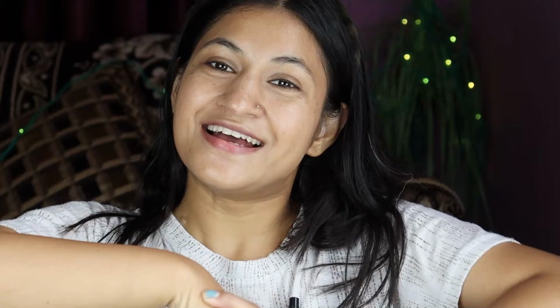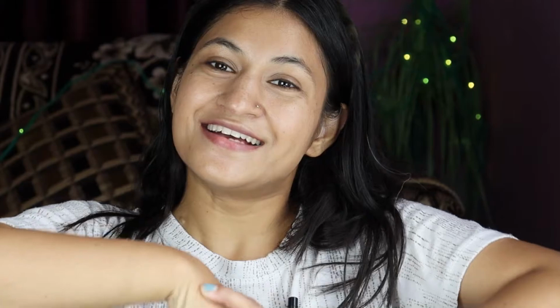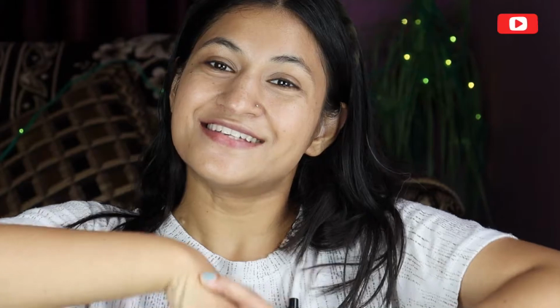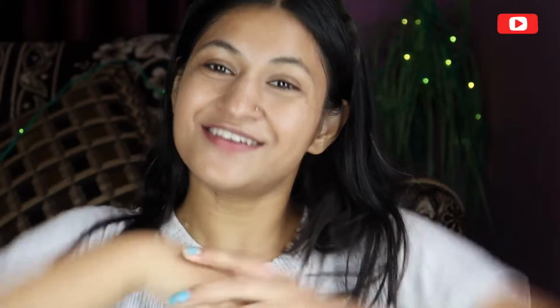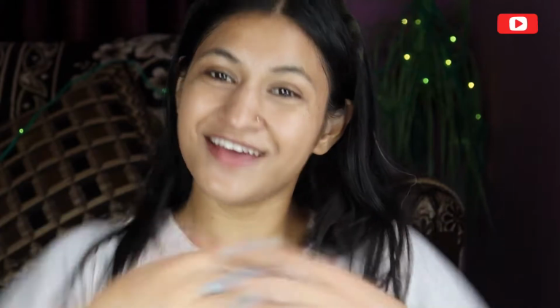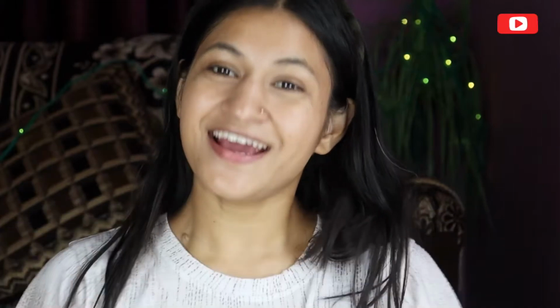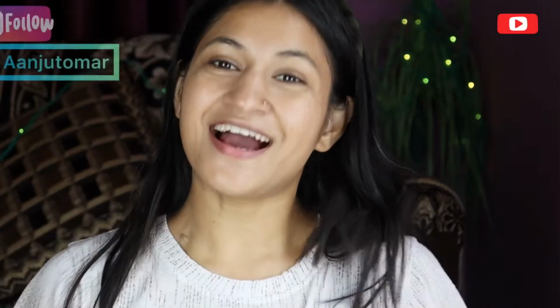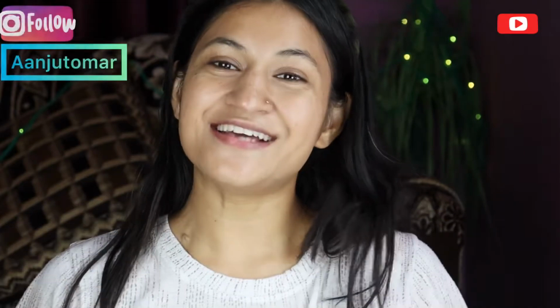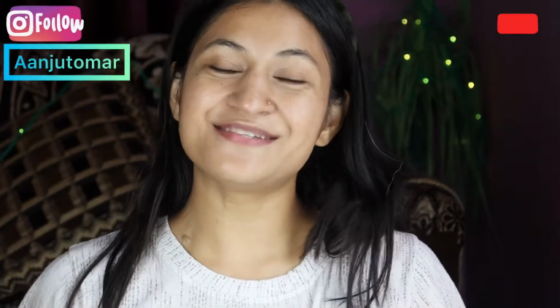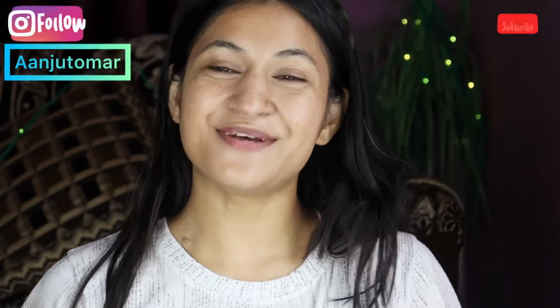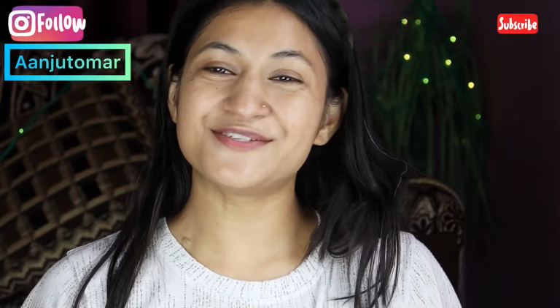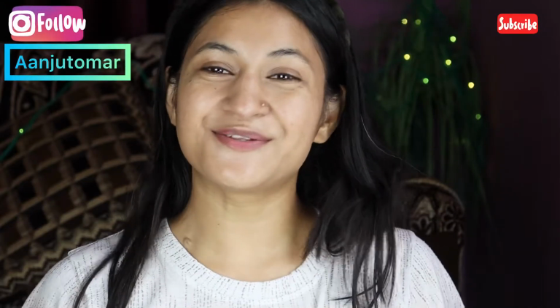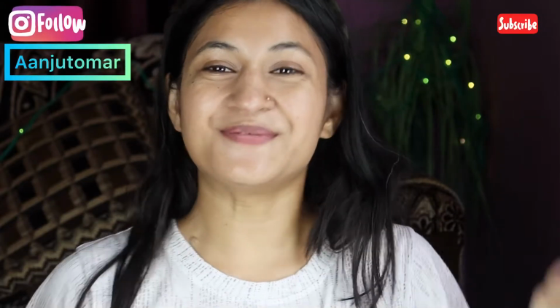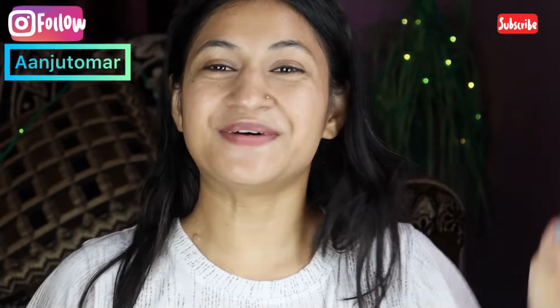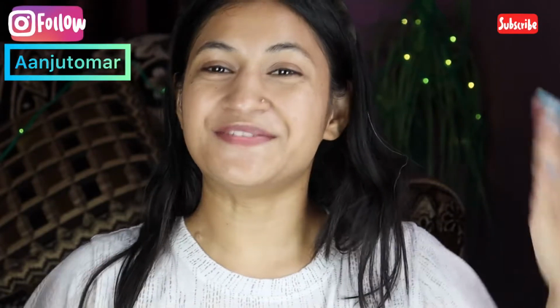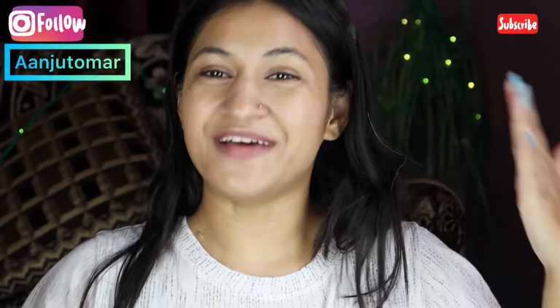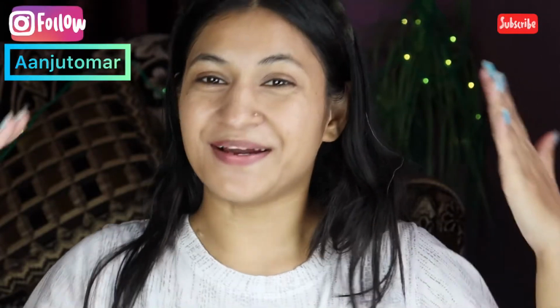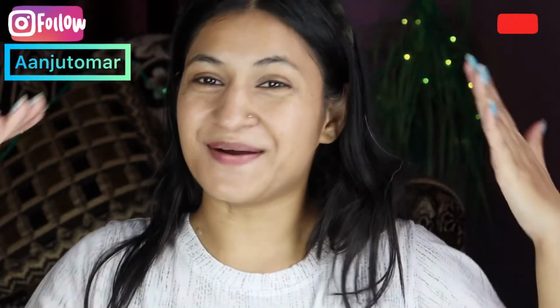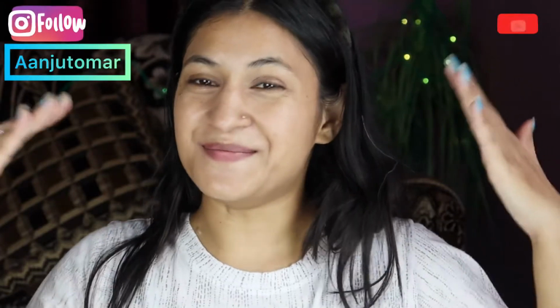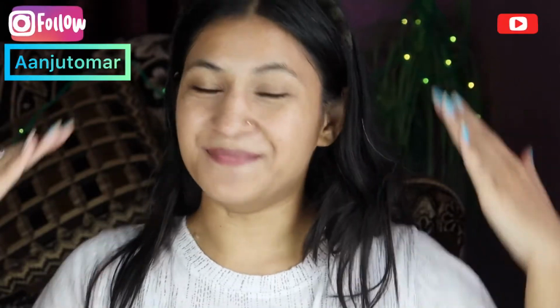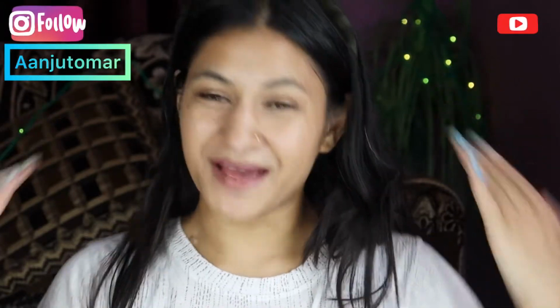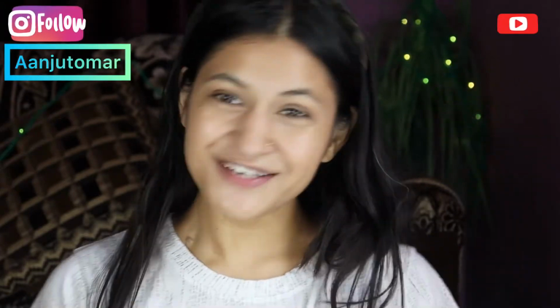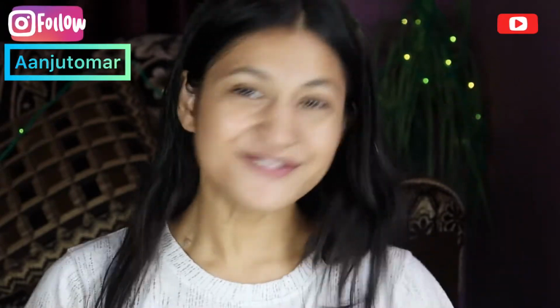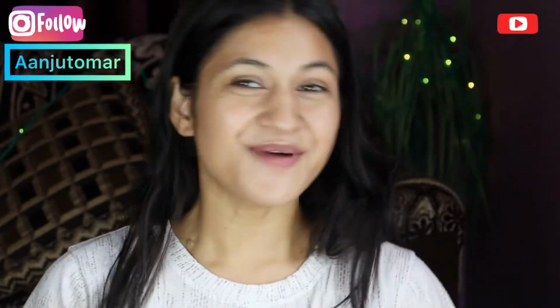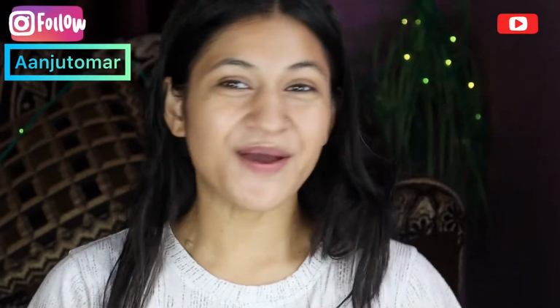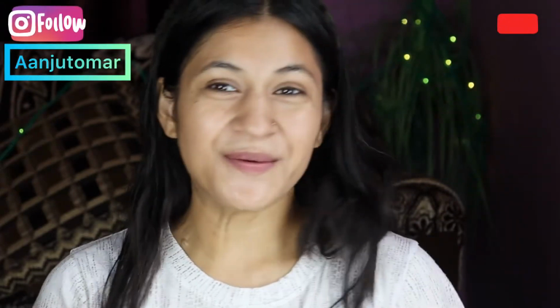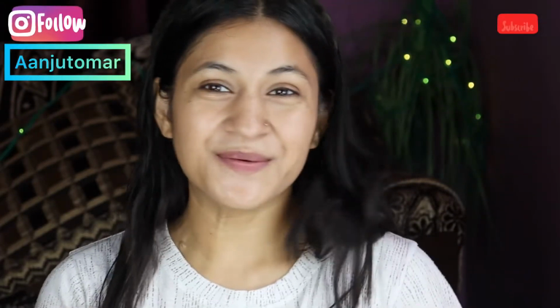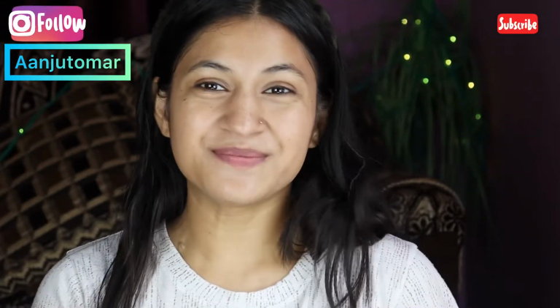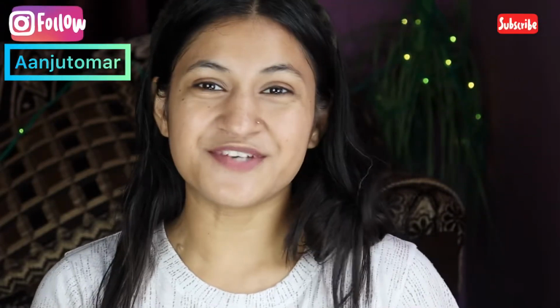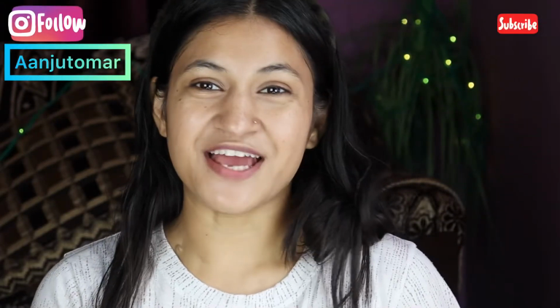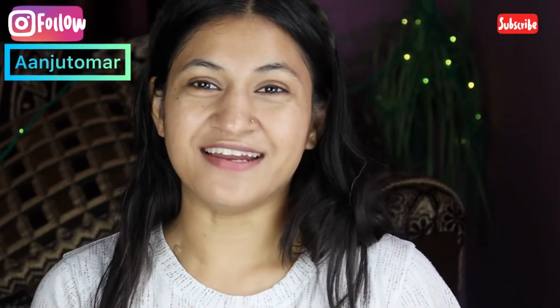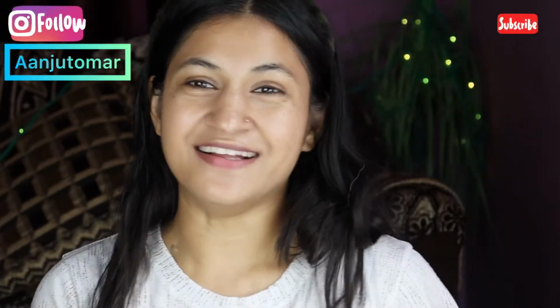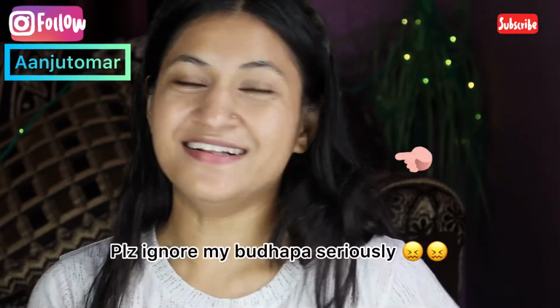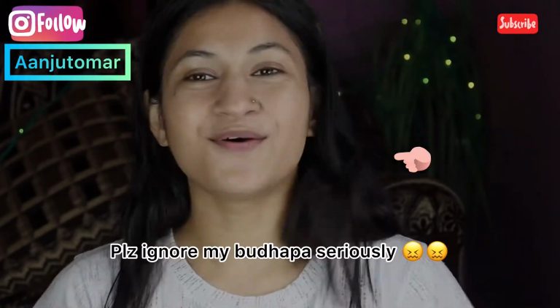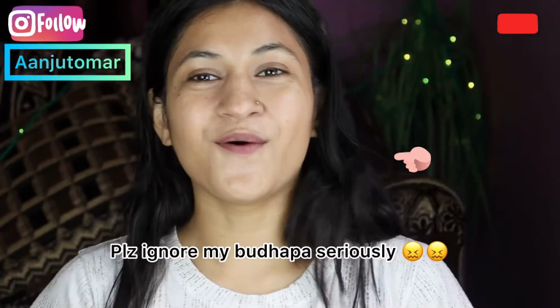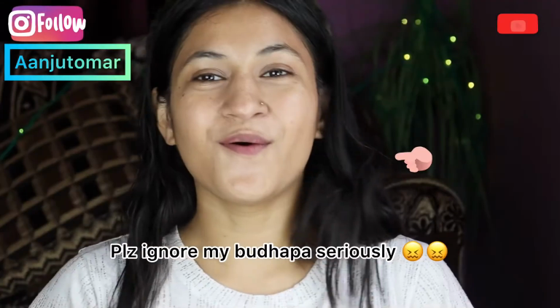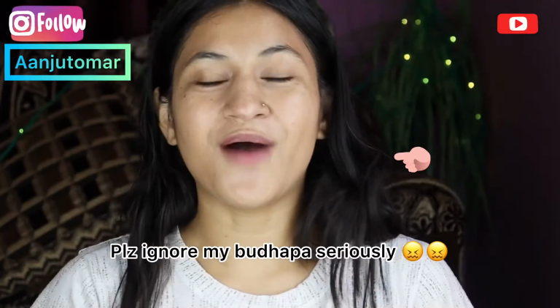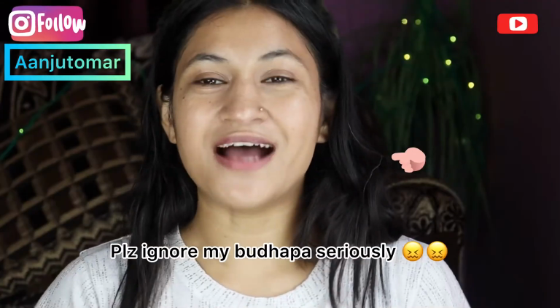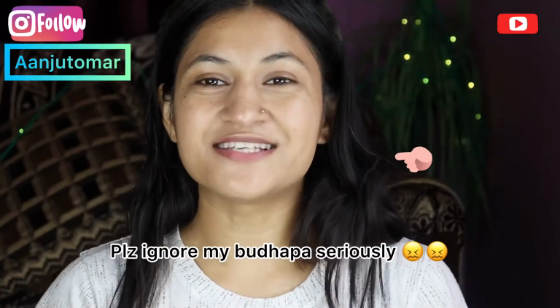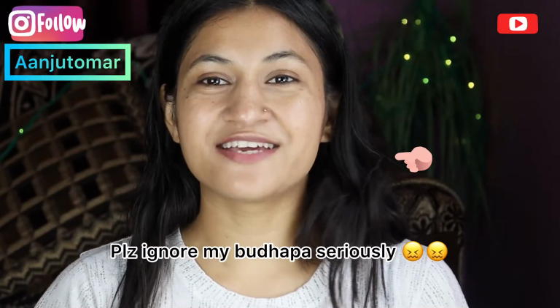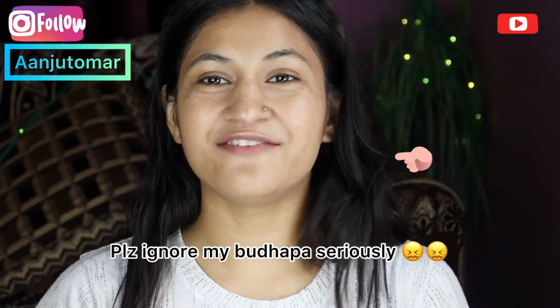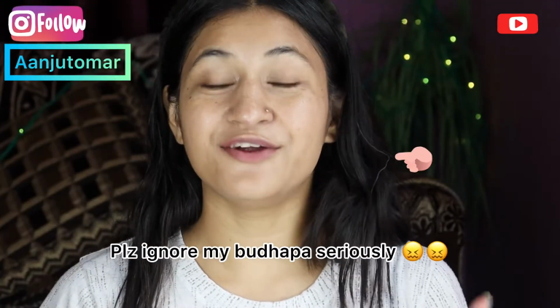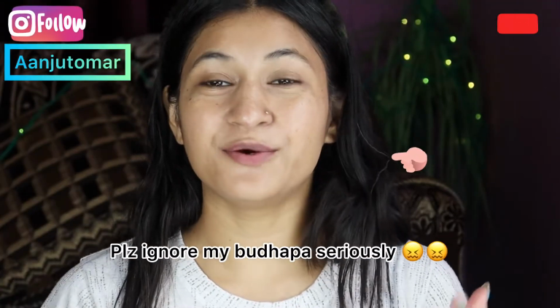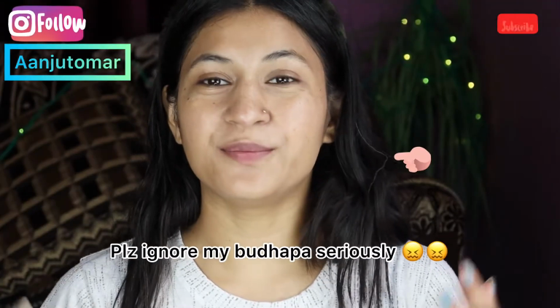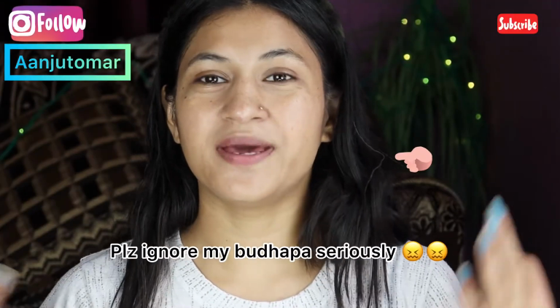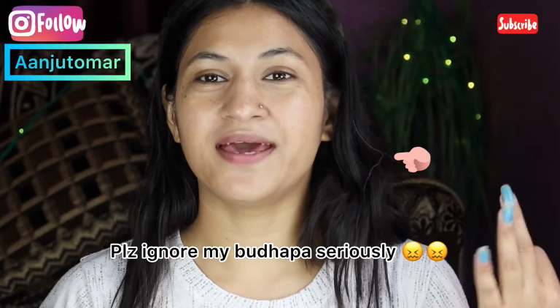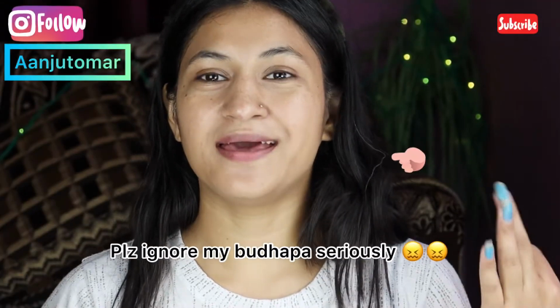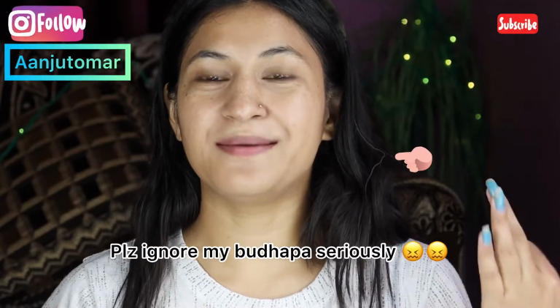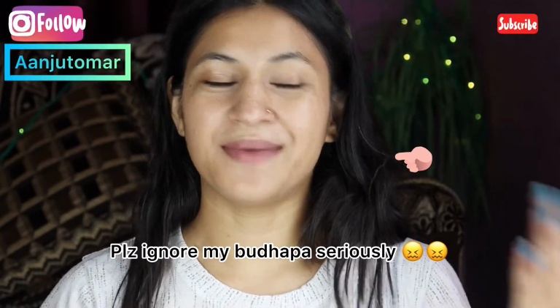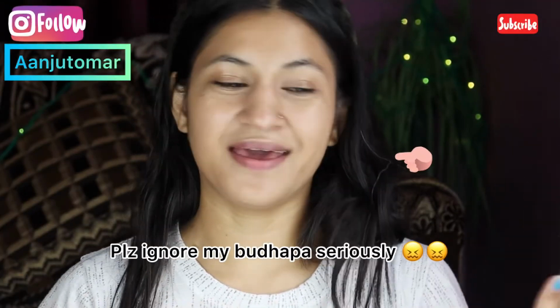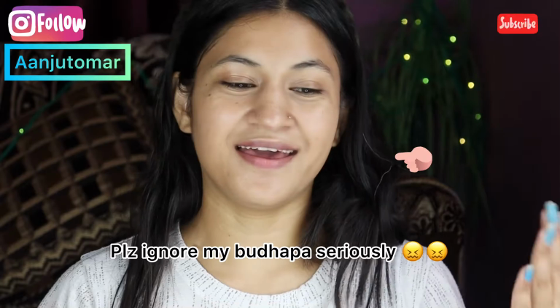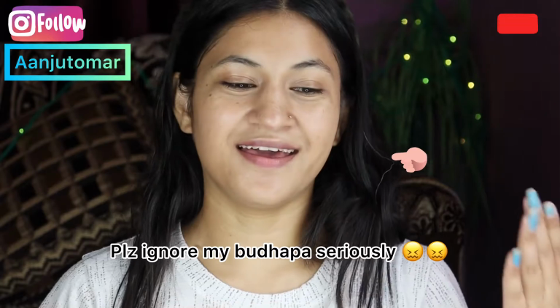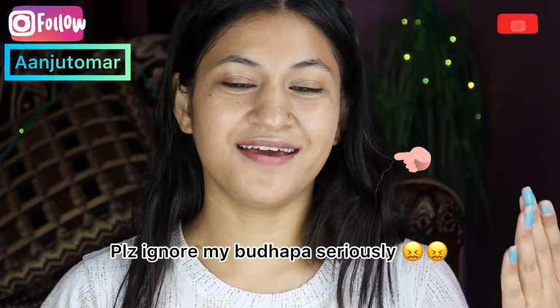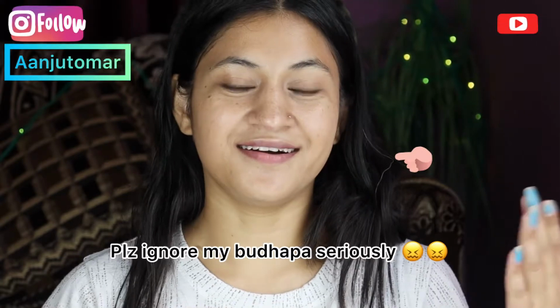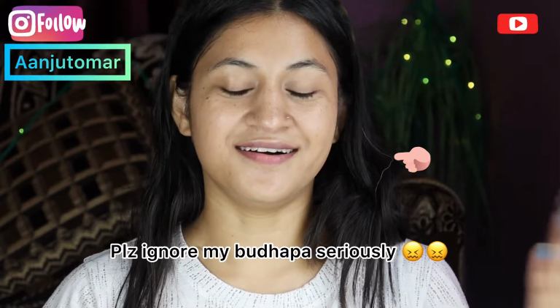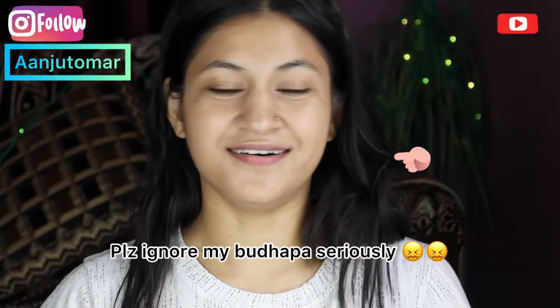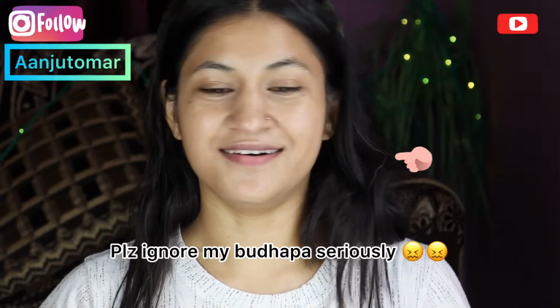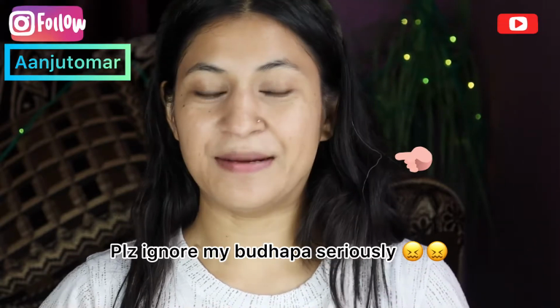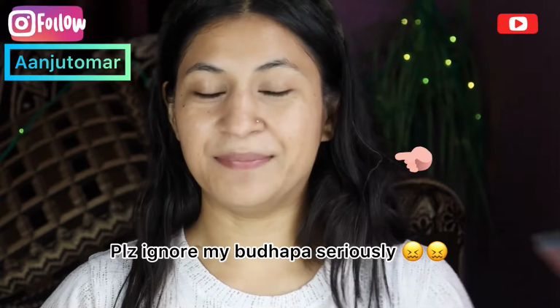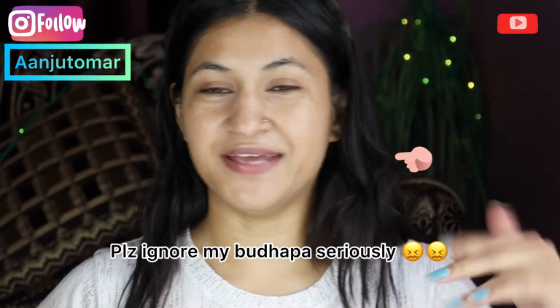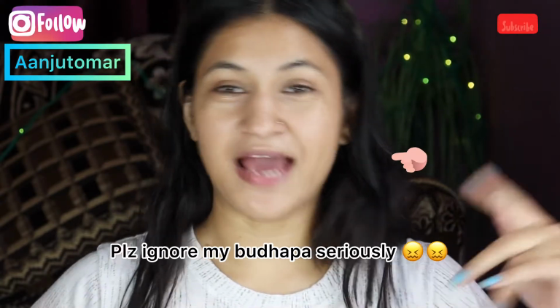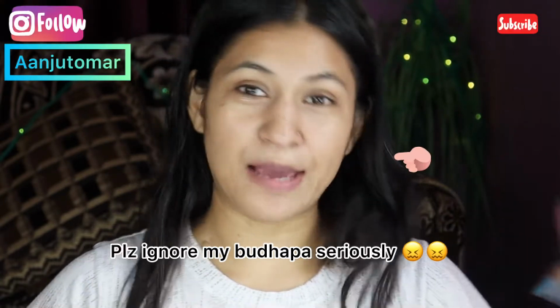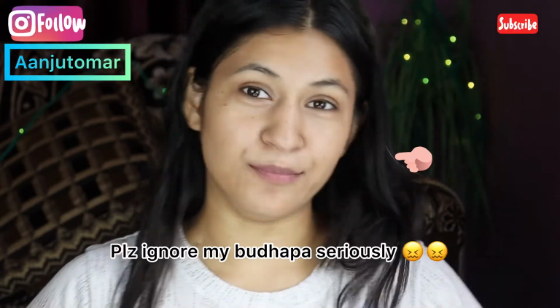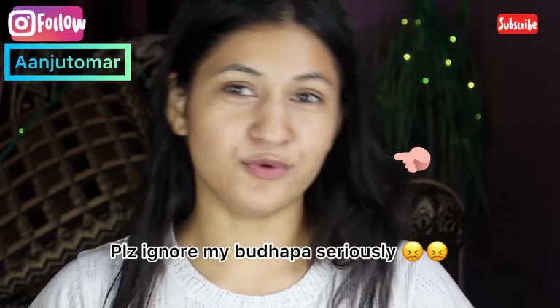Hey guys, Manjit Umar — welcome back to my YouTube channel. In today's video, I'm going to do my eyebrows.